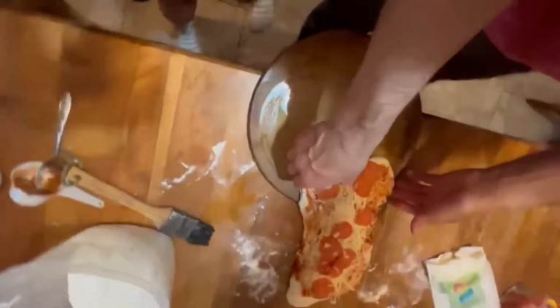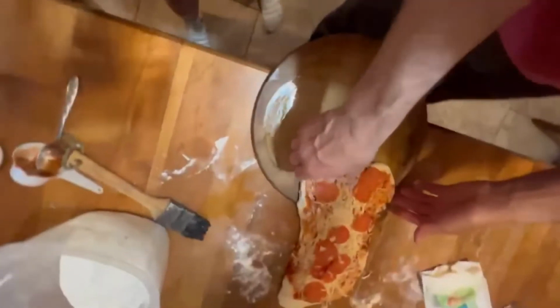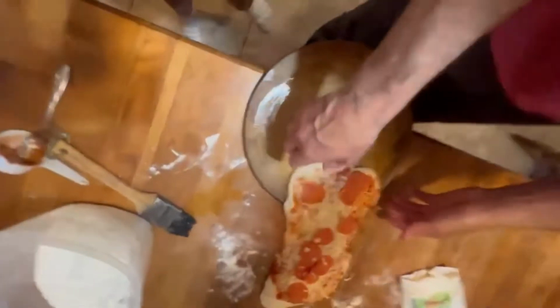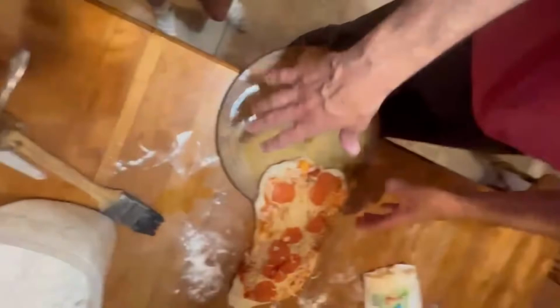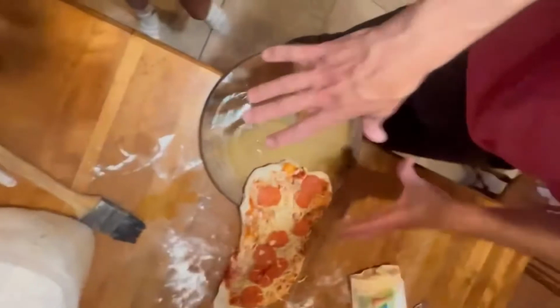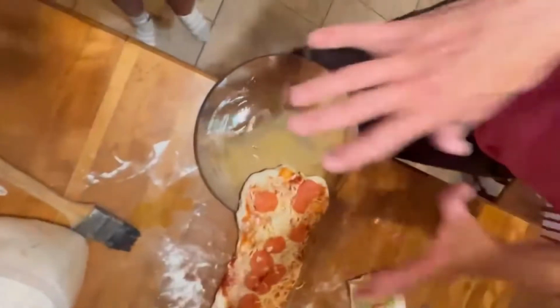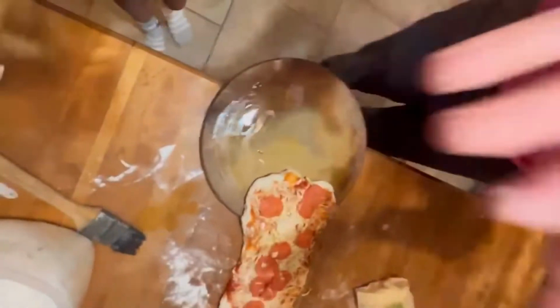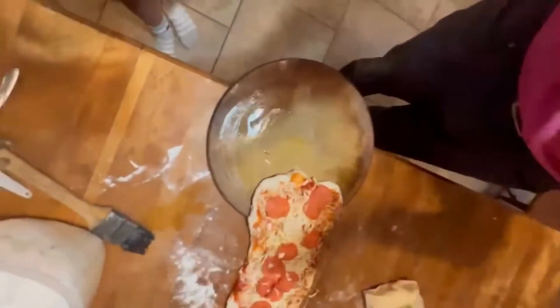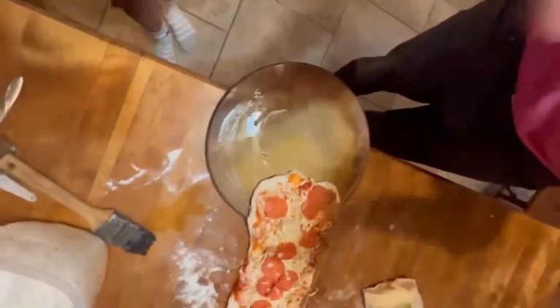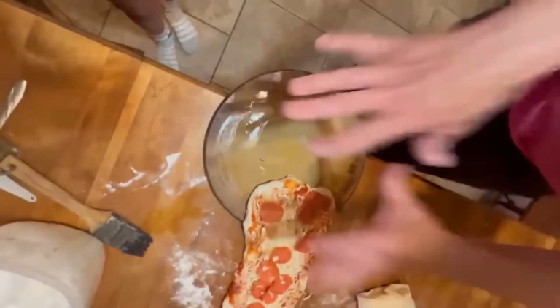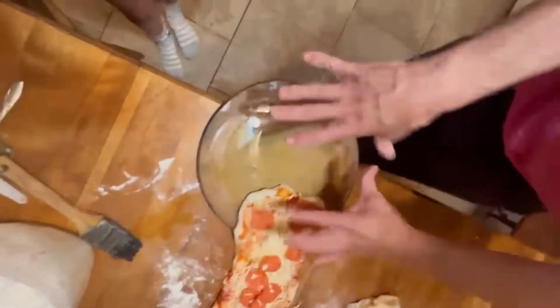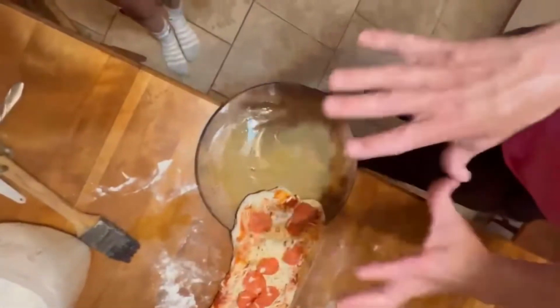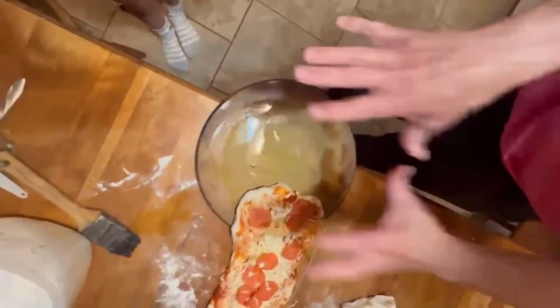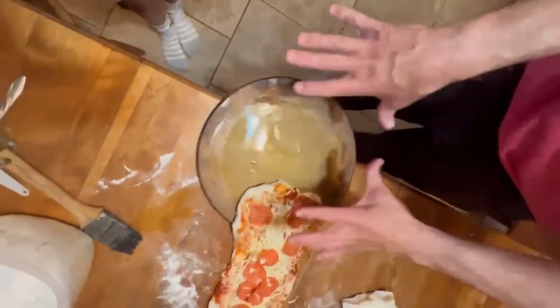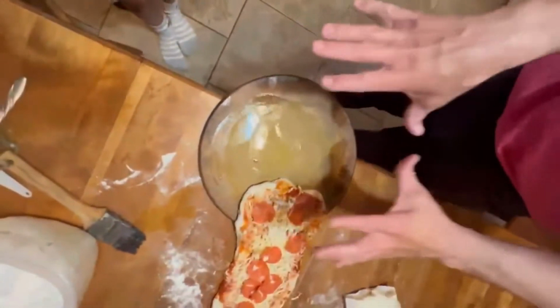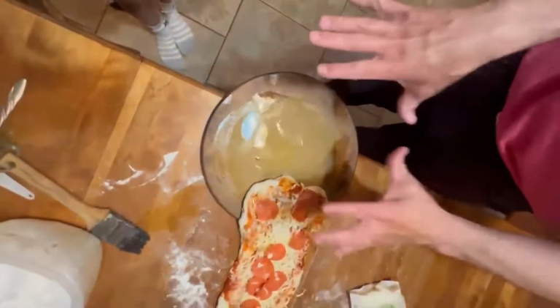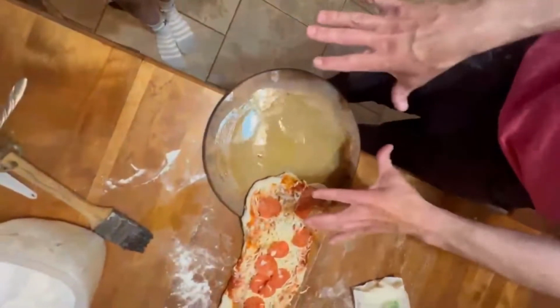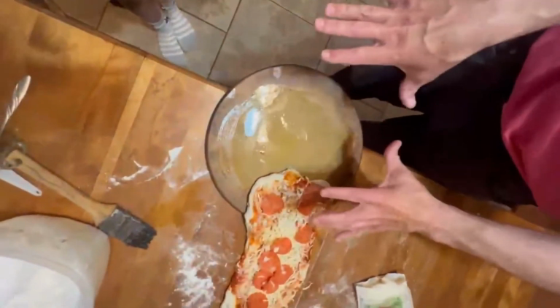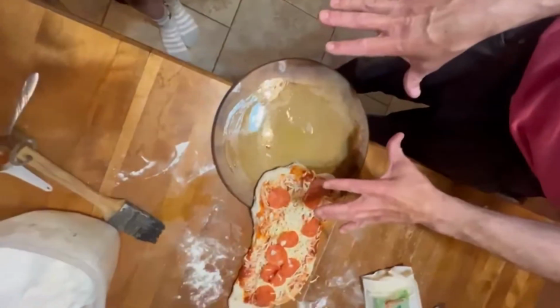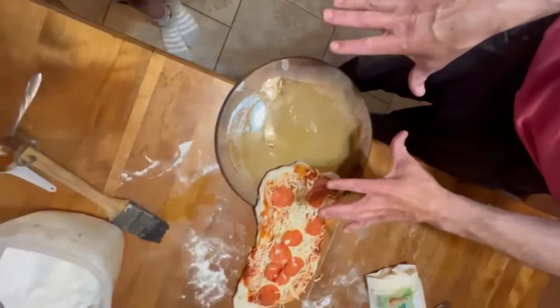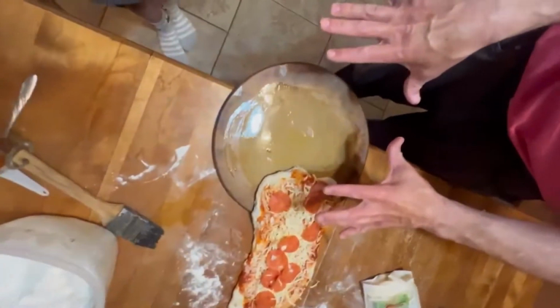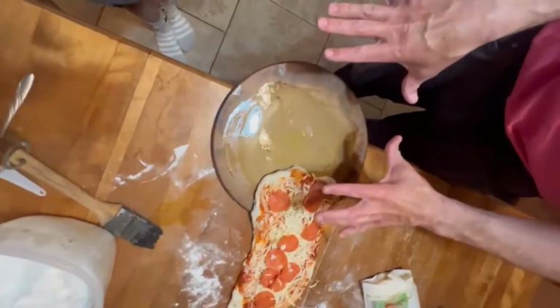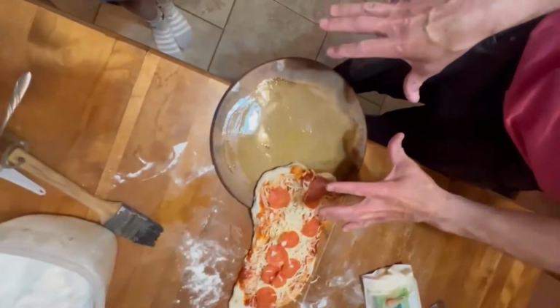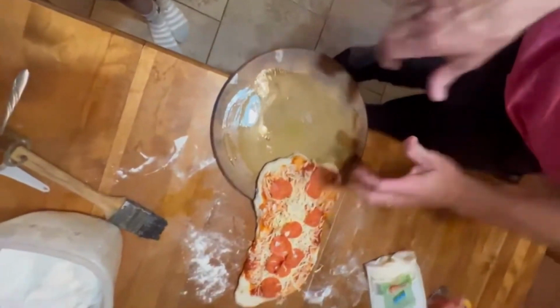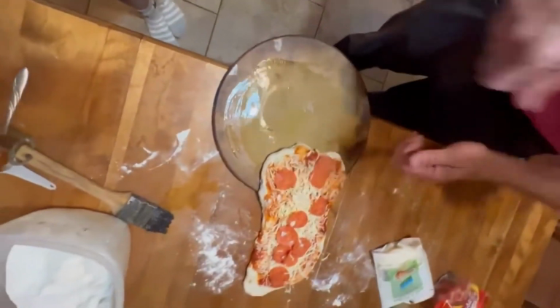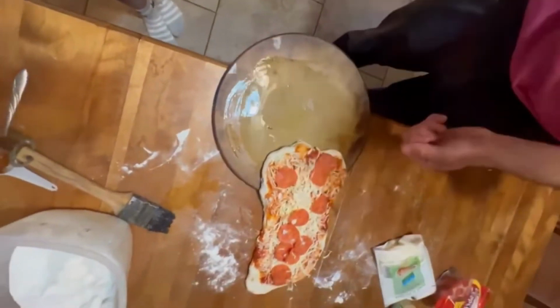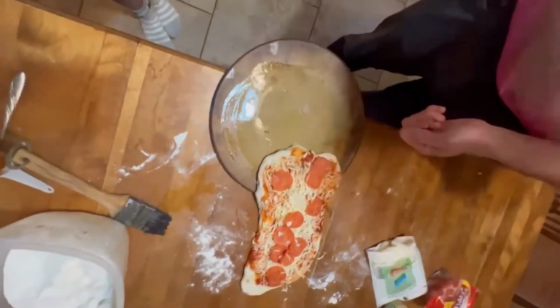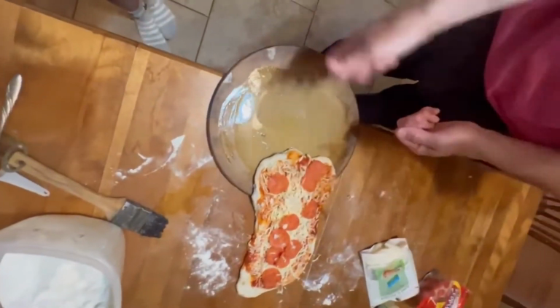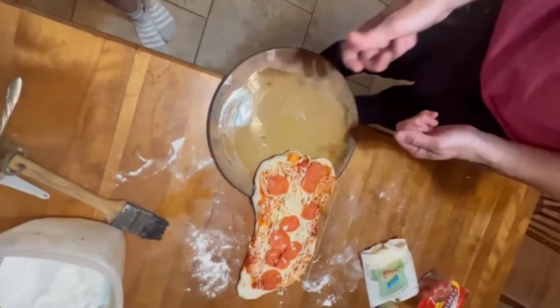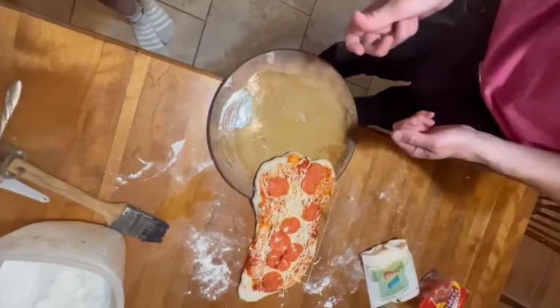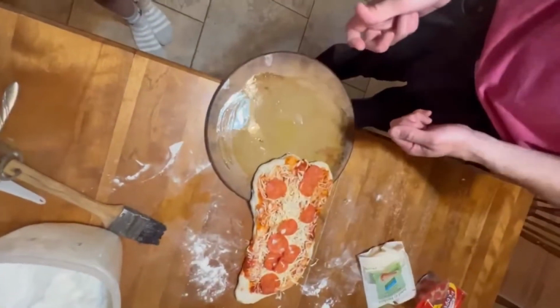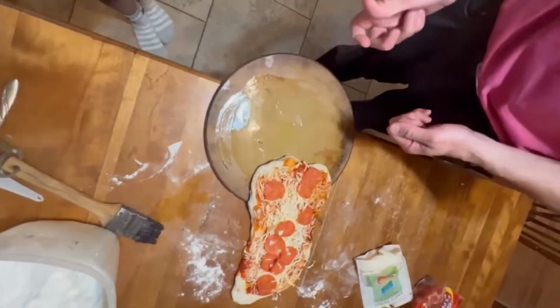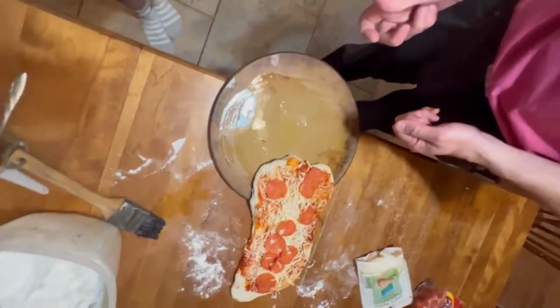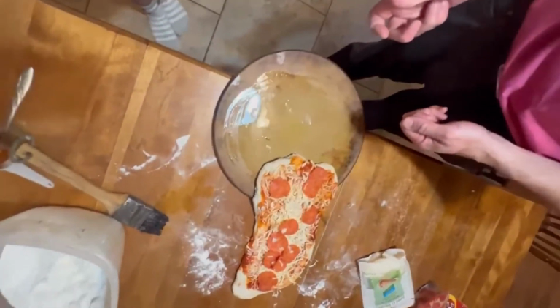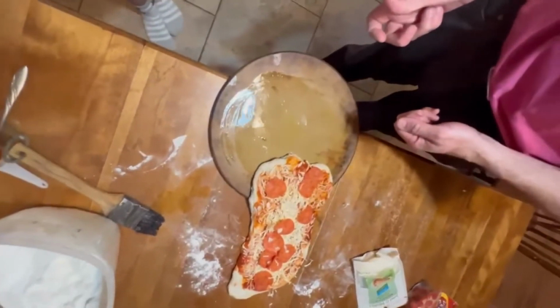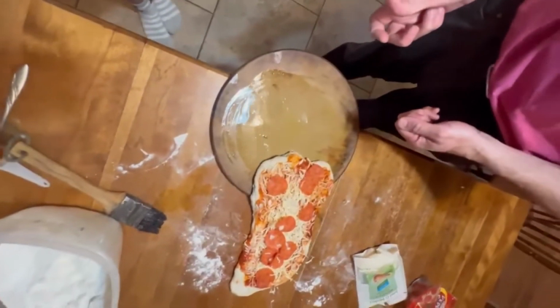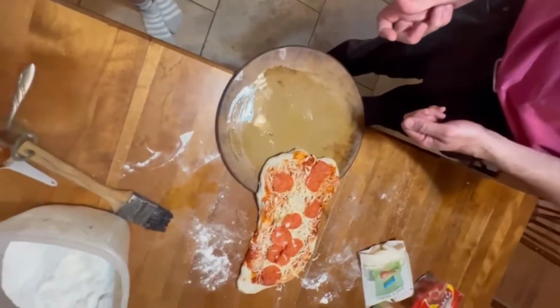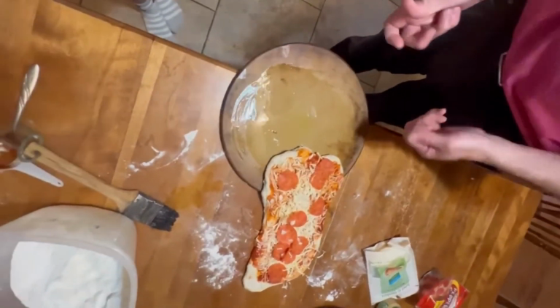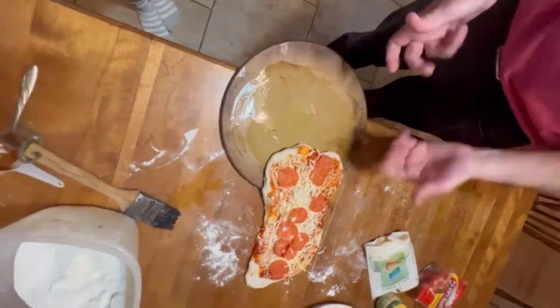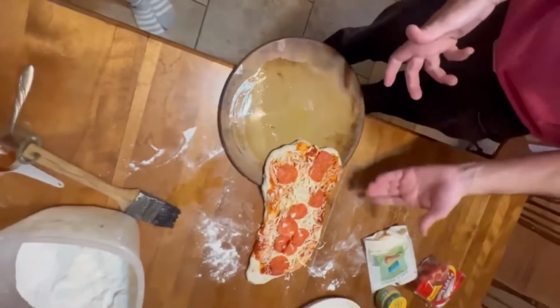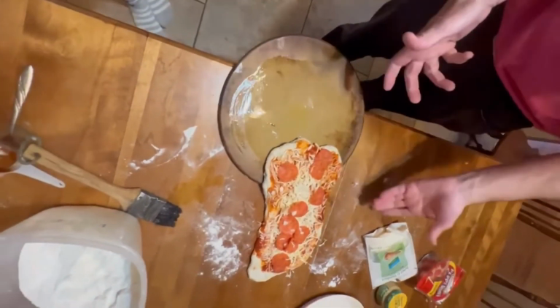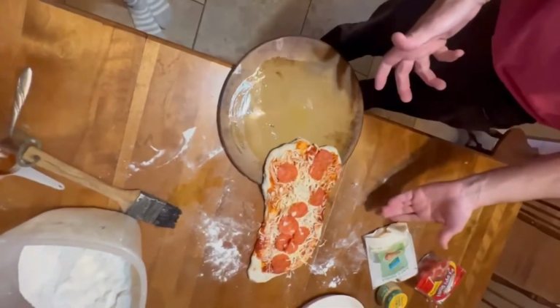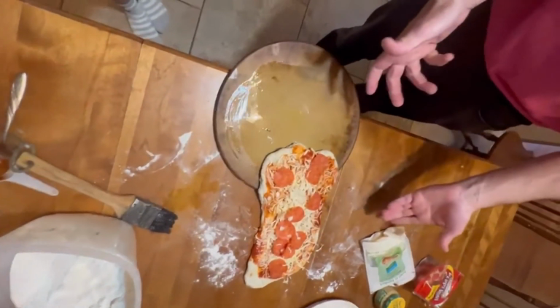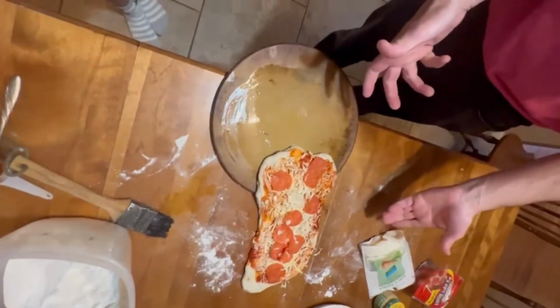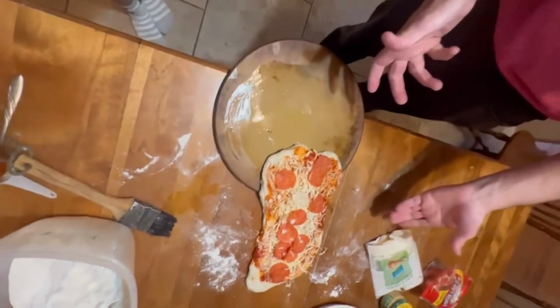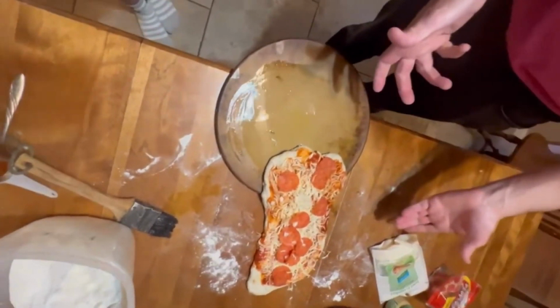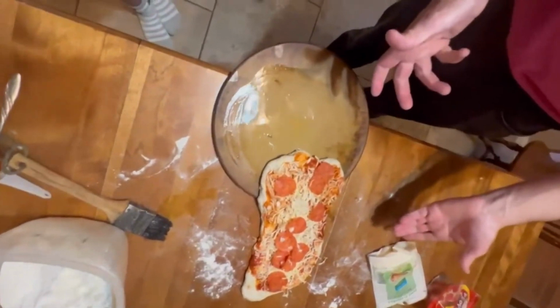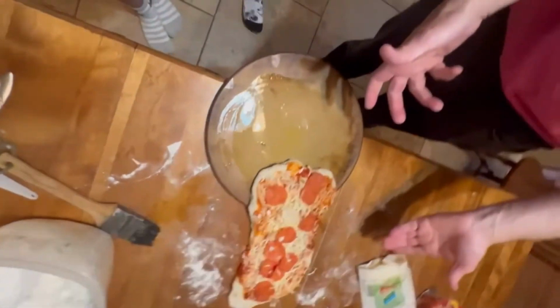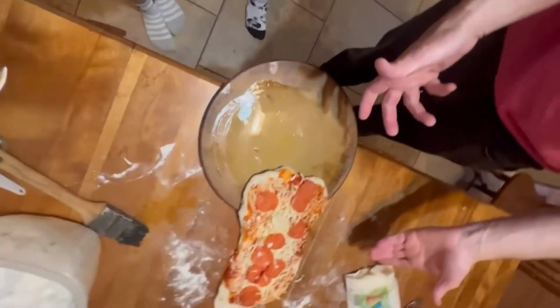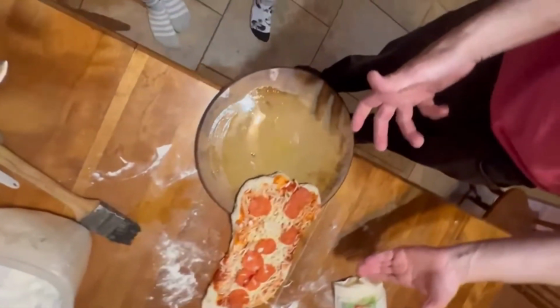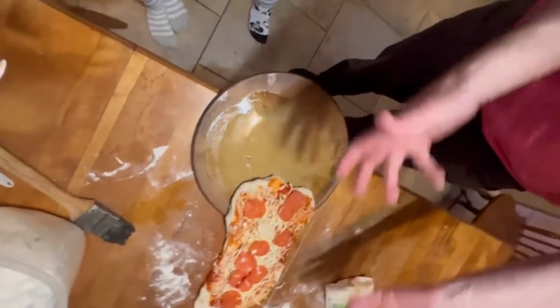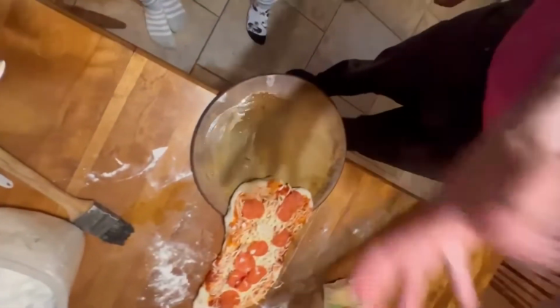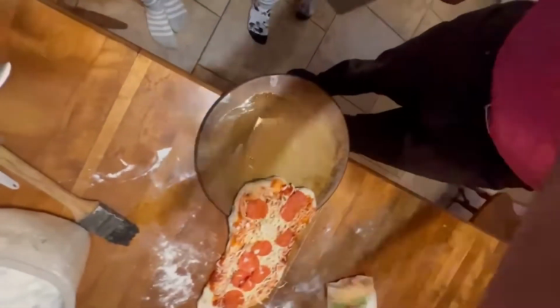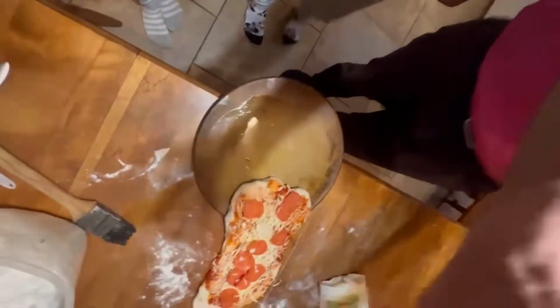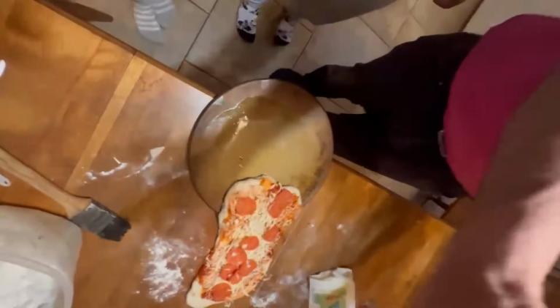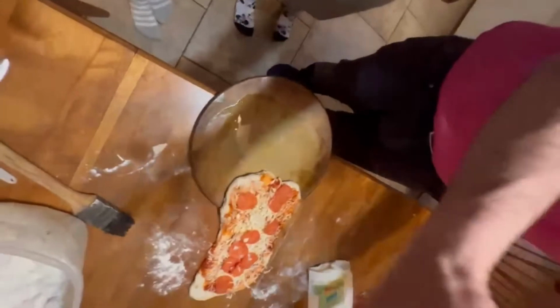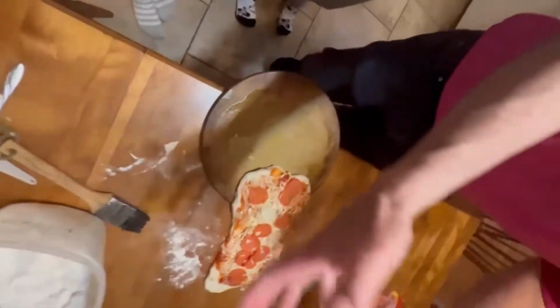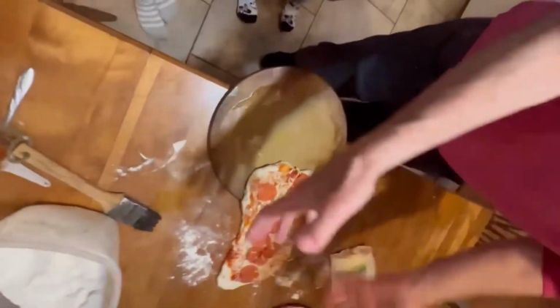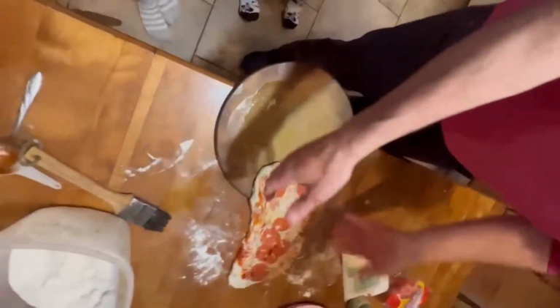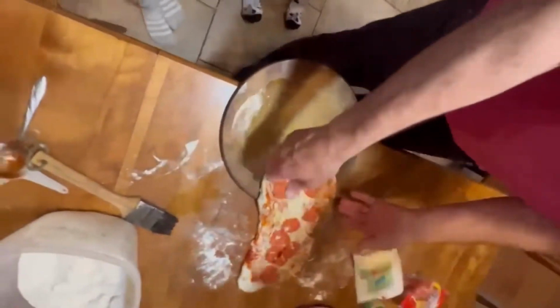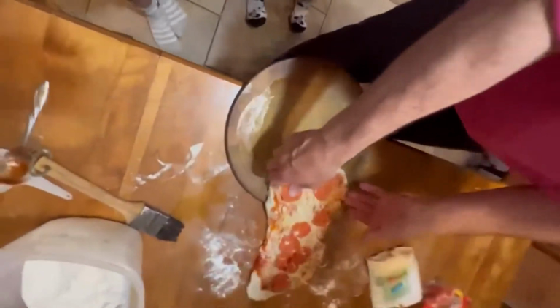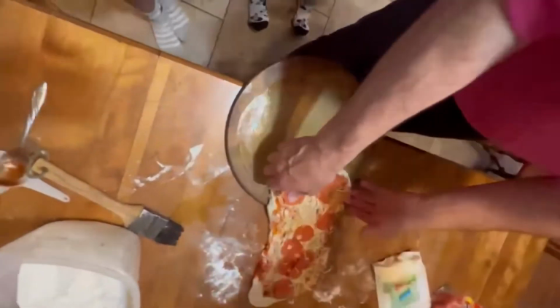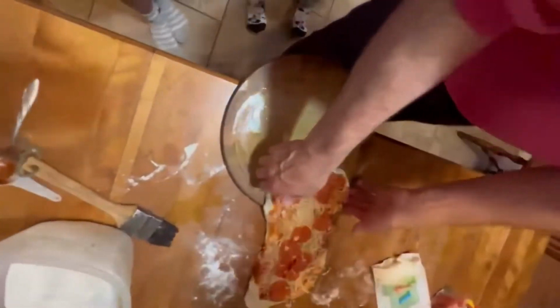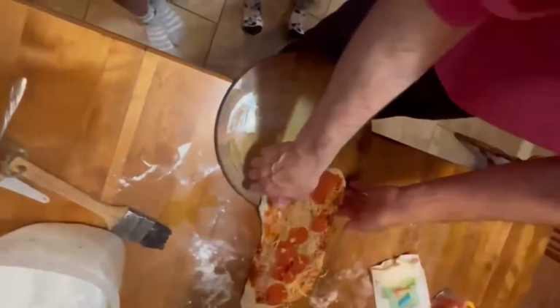¿Puedes ponerlo en el horno? ¿Puedo ponerlo en el horno? No se puede ponerlo en el horno. ¿Por qué?